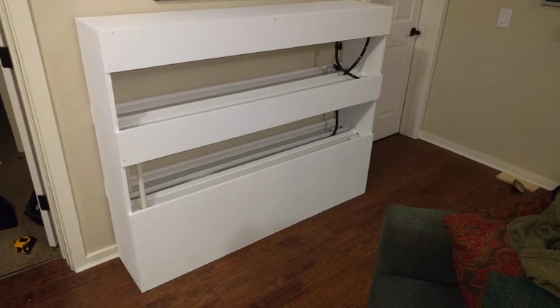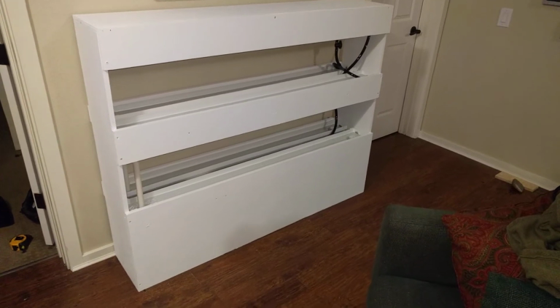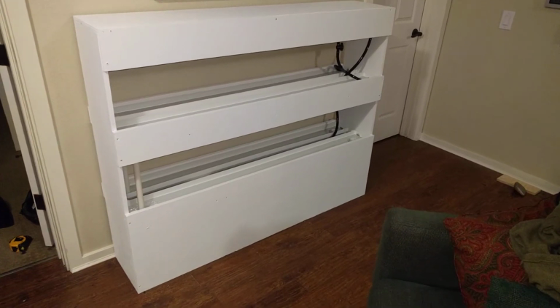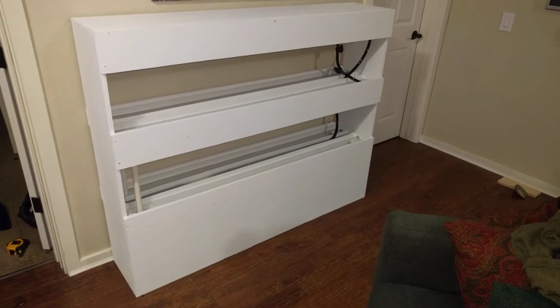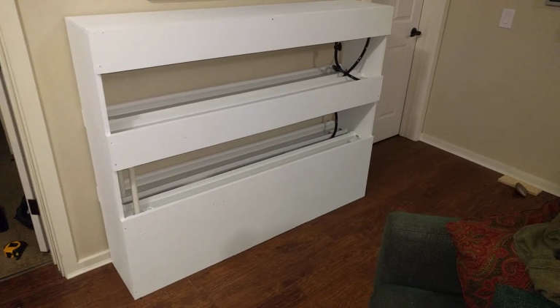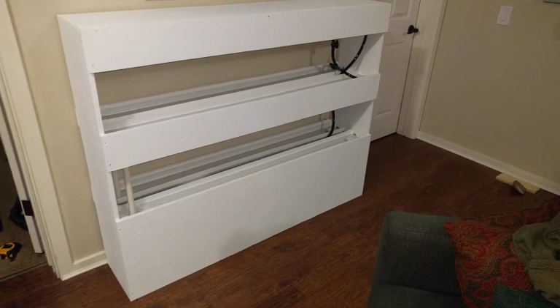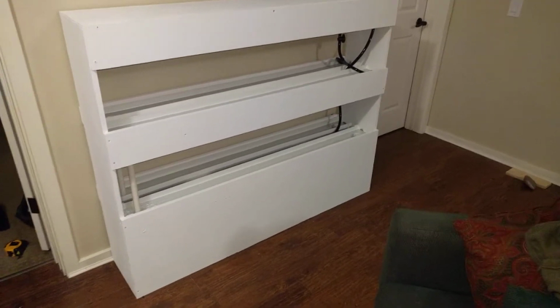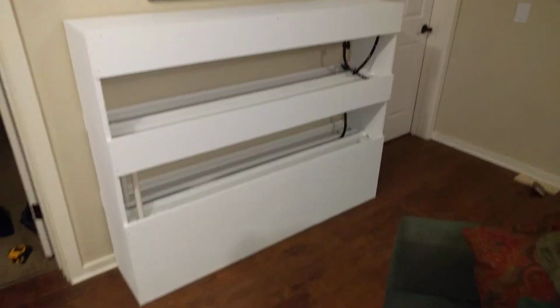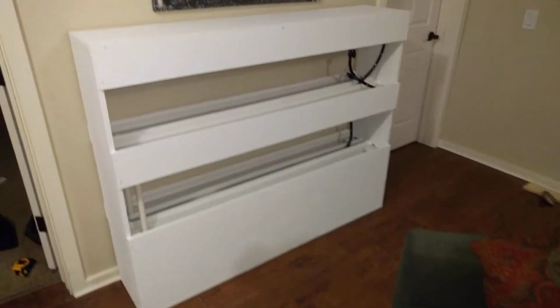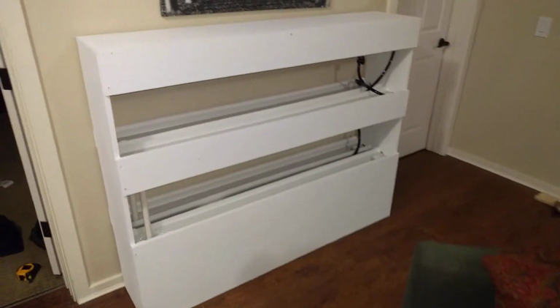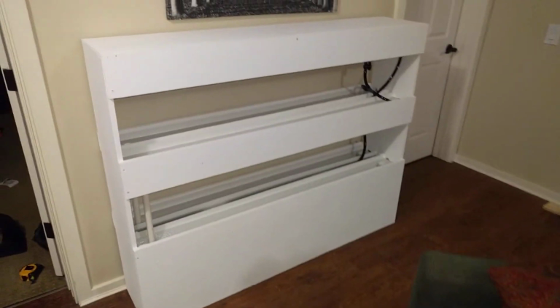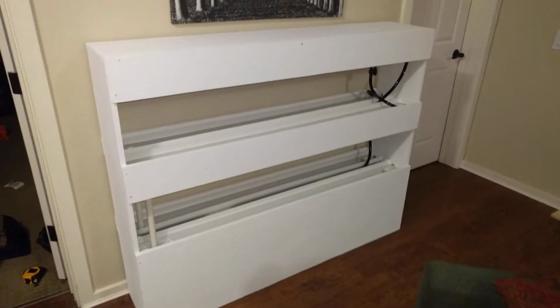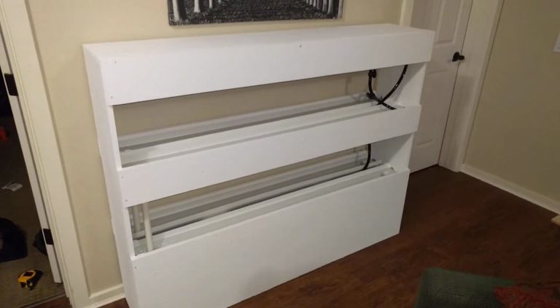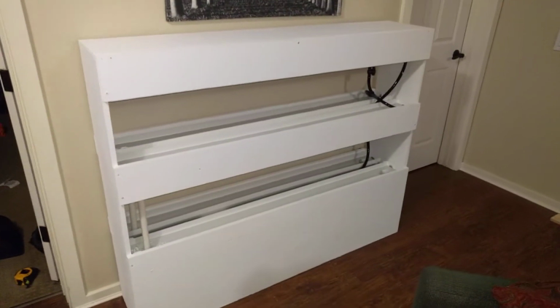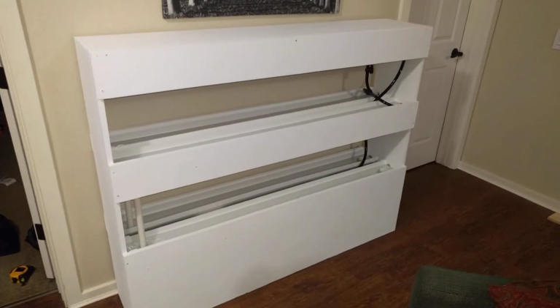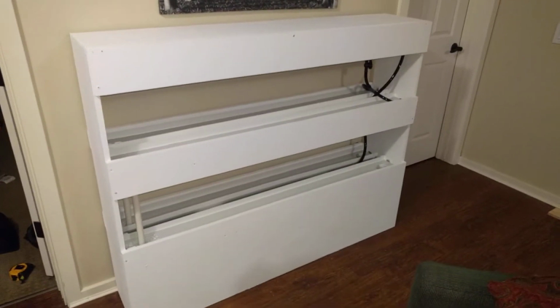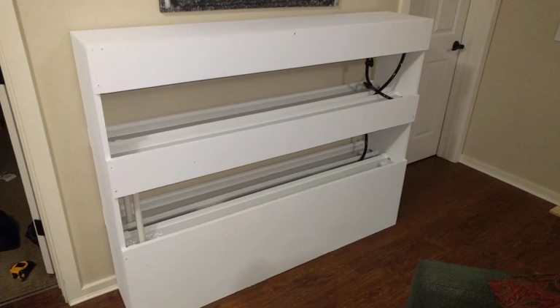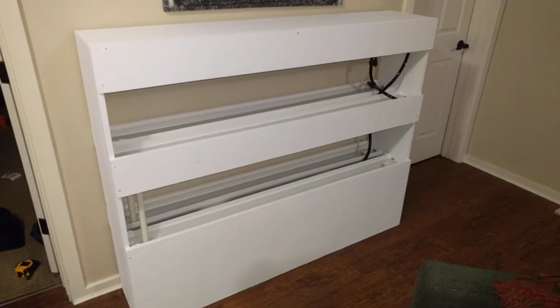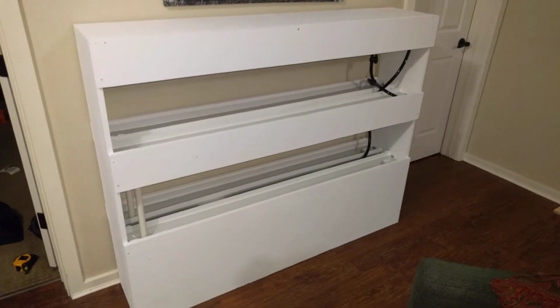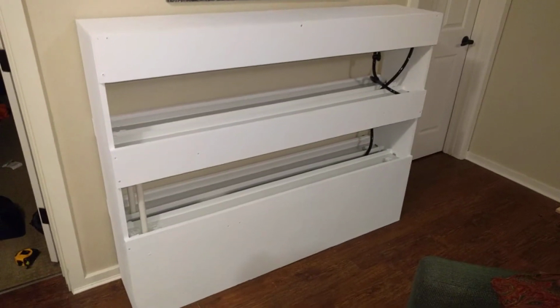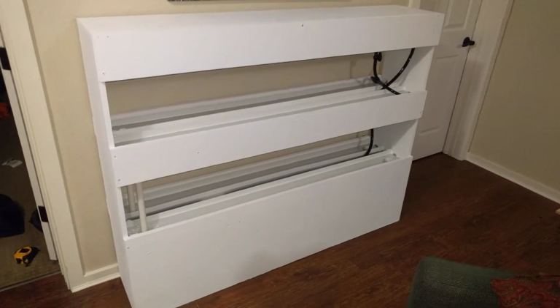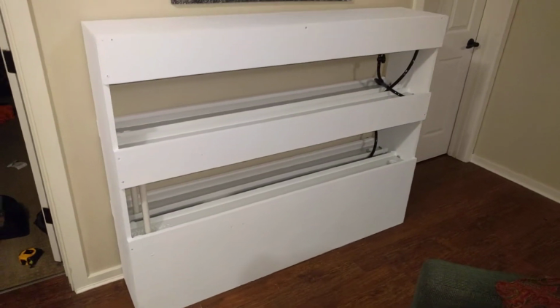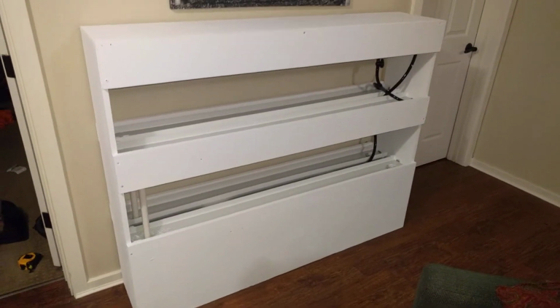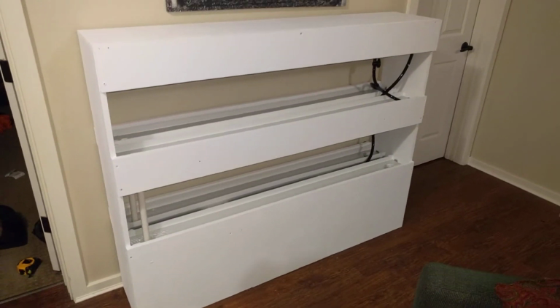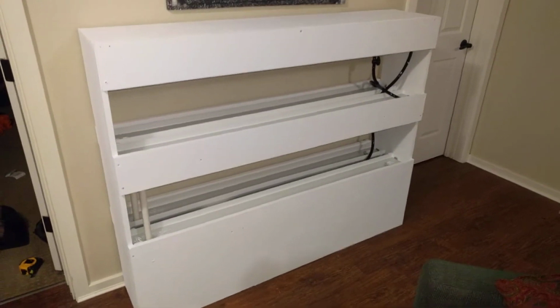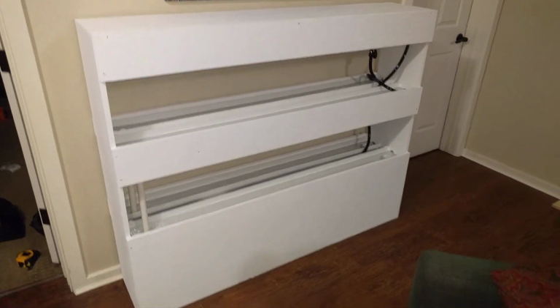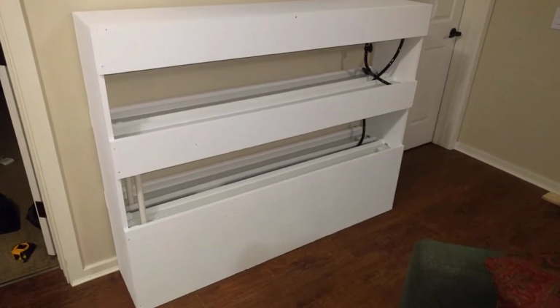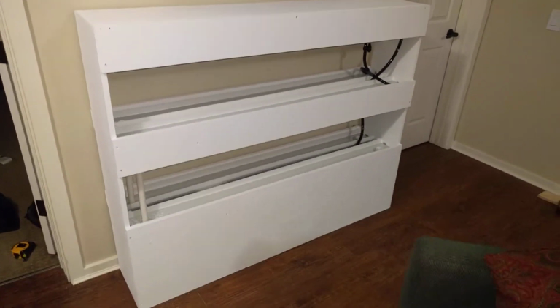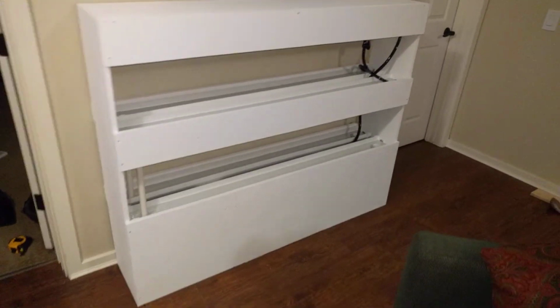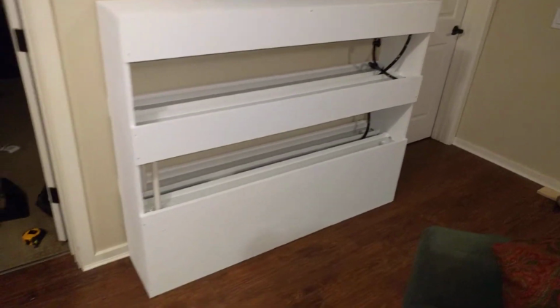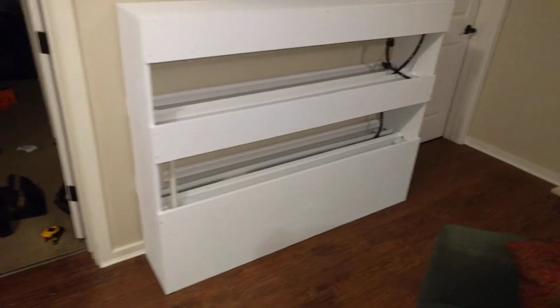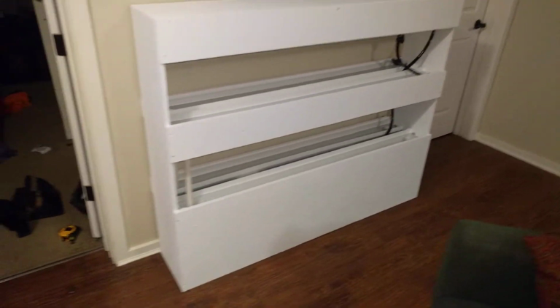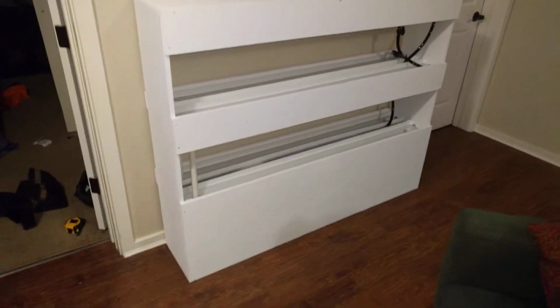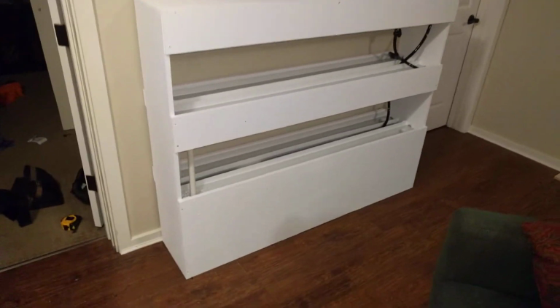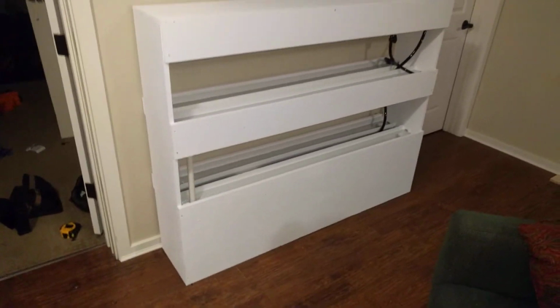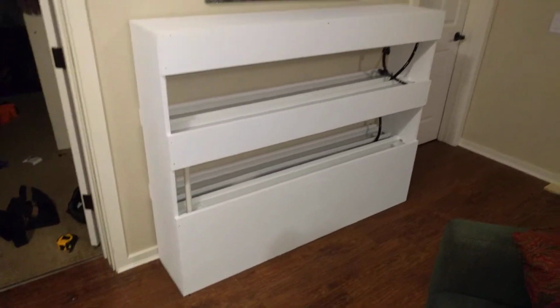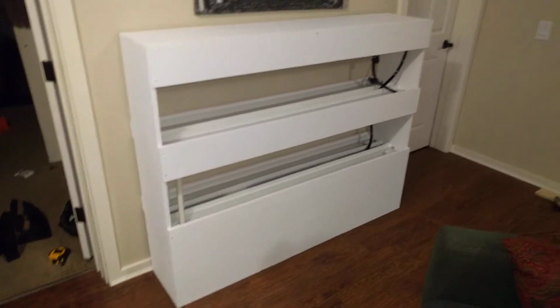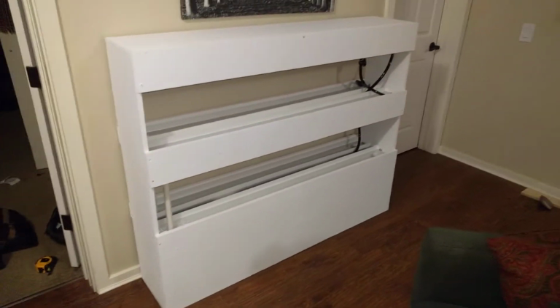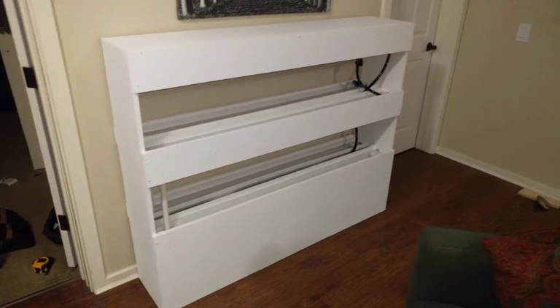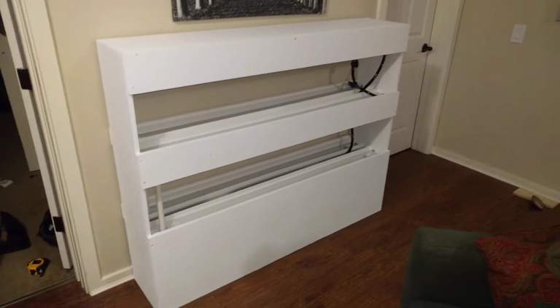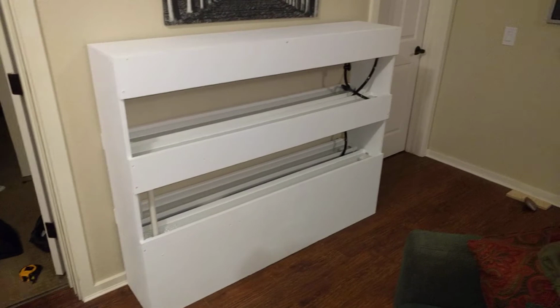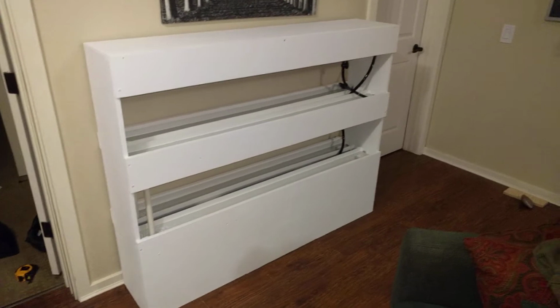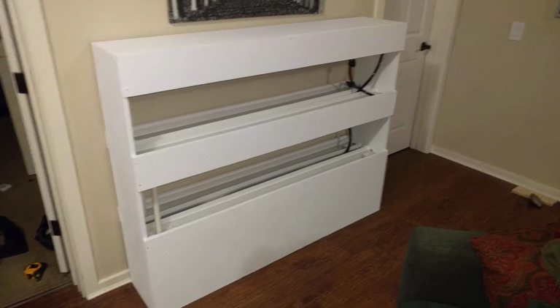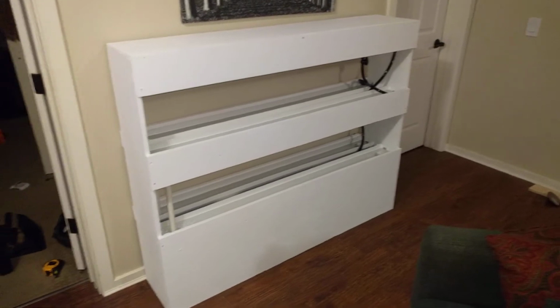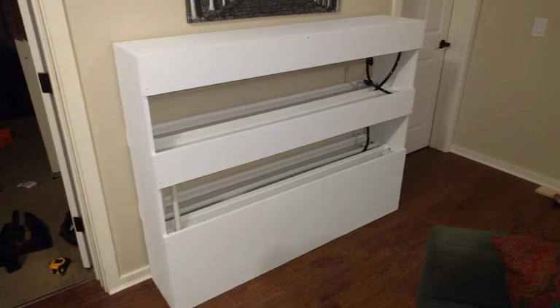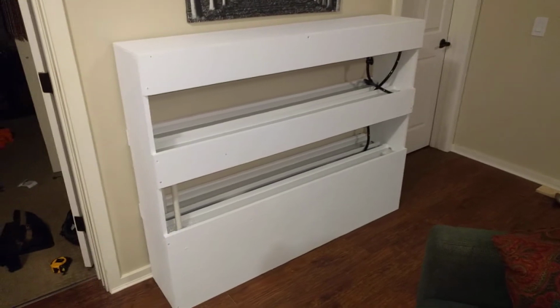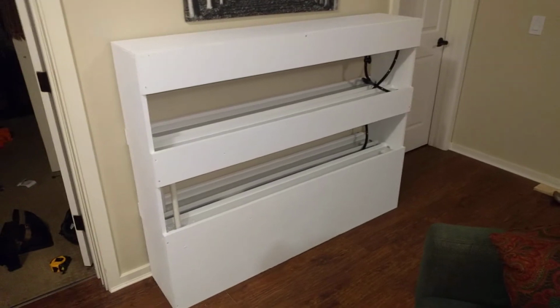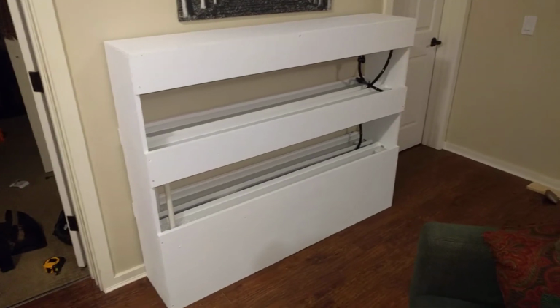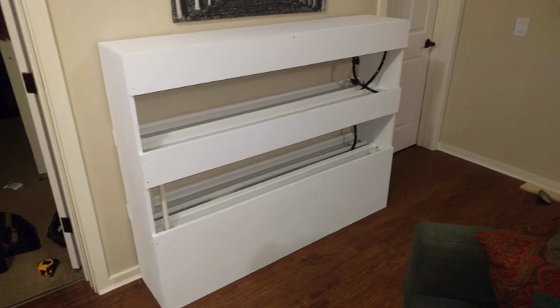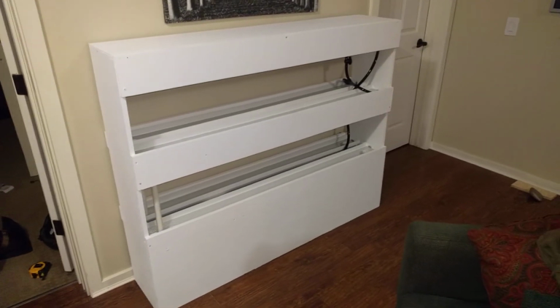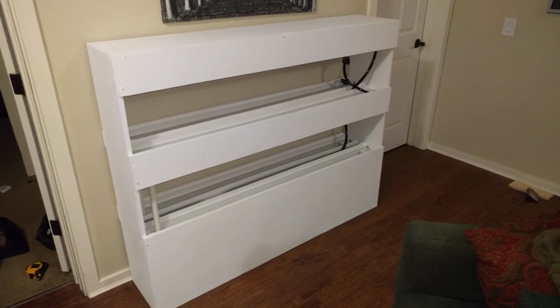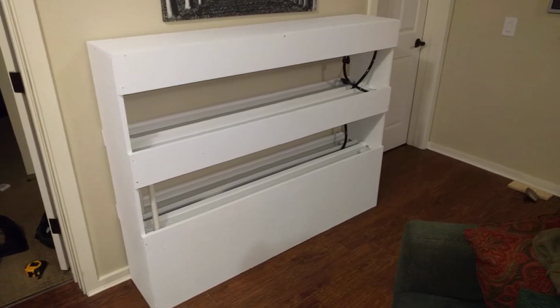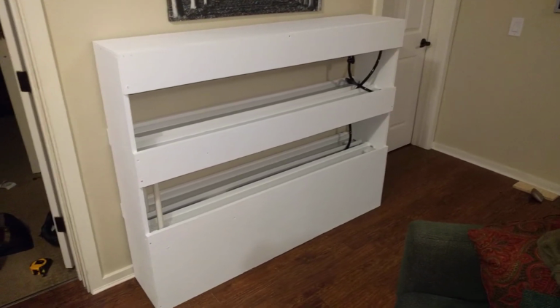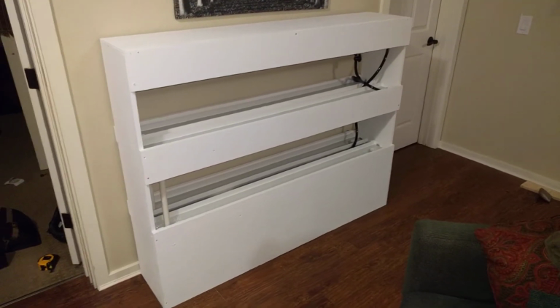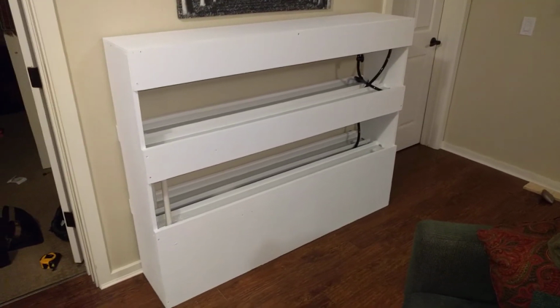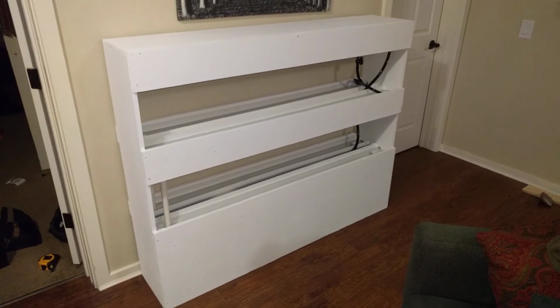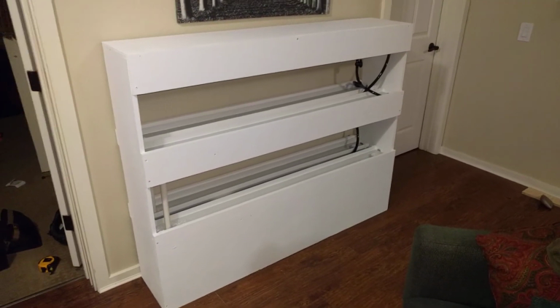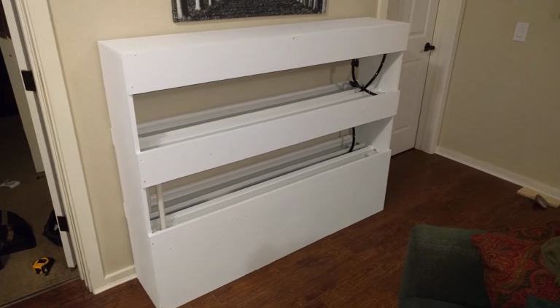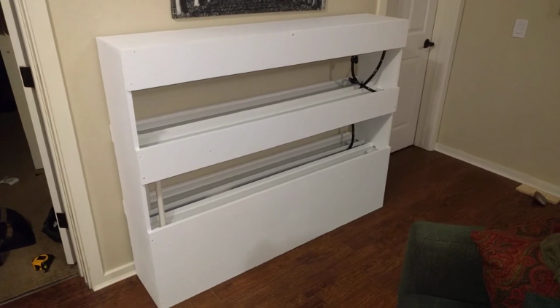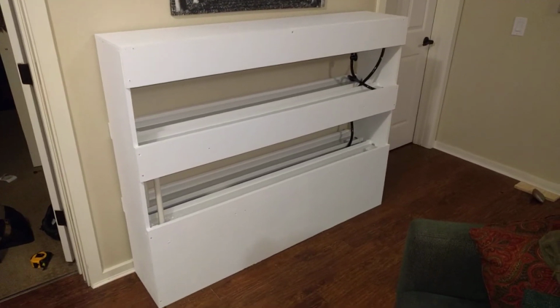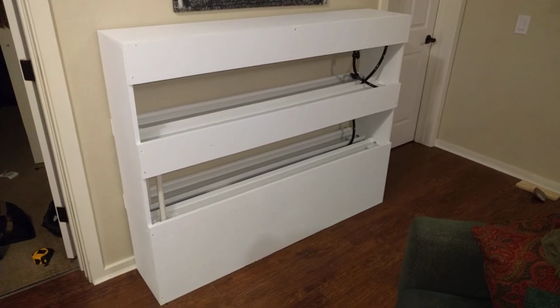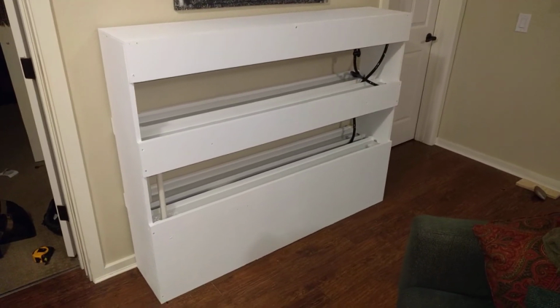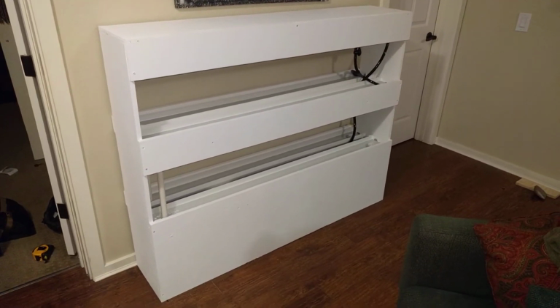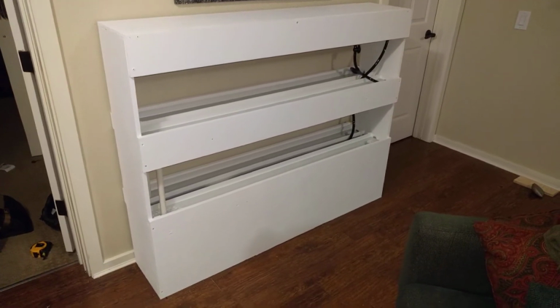Alright, this is the hydroponics setup I've been building. The whole frame is made out of one 3¼ inch piece of plywood.